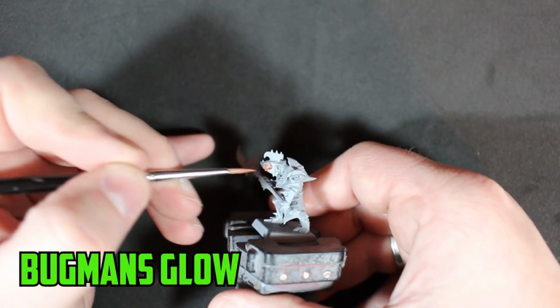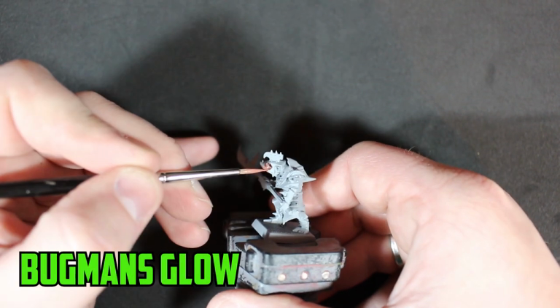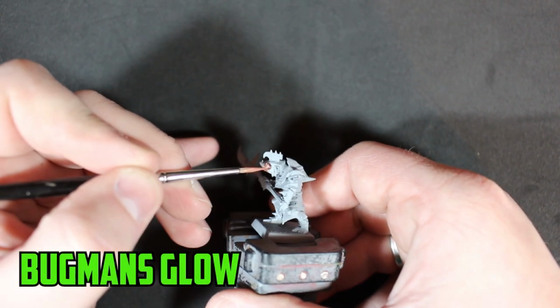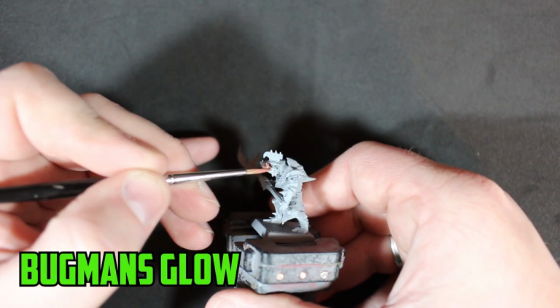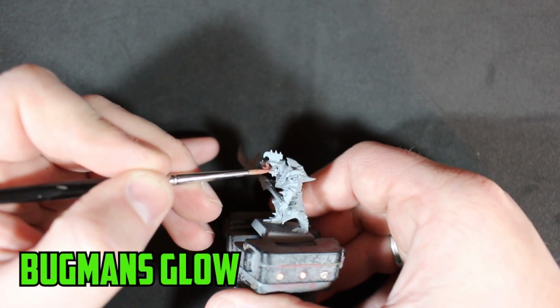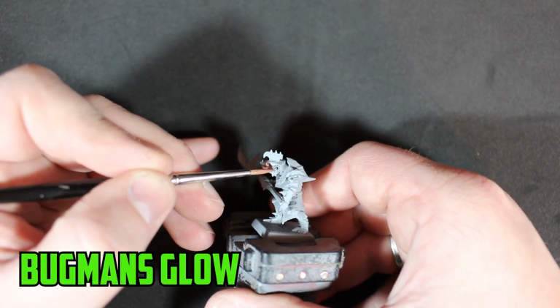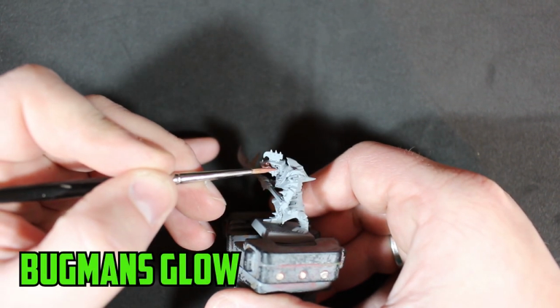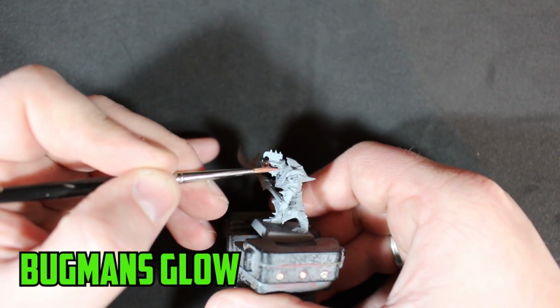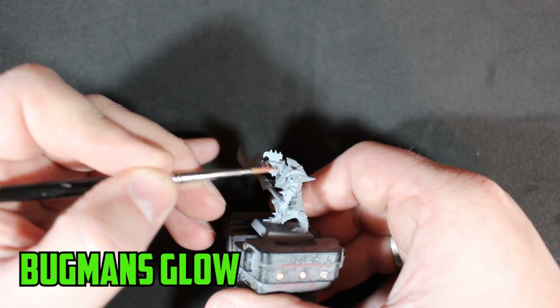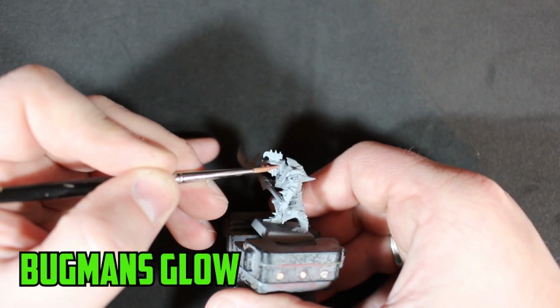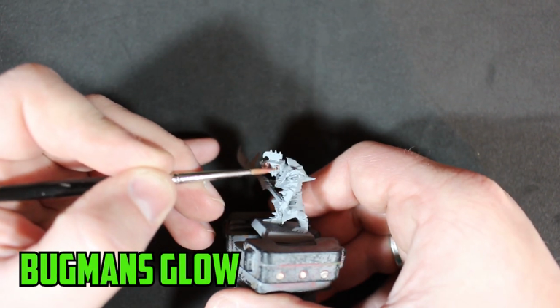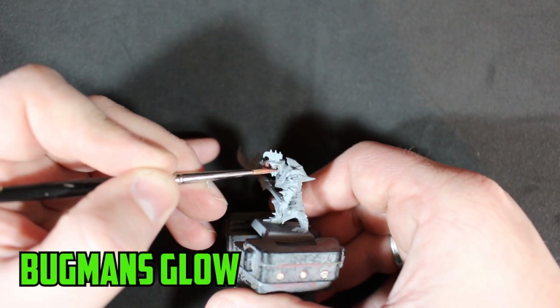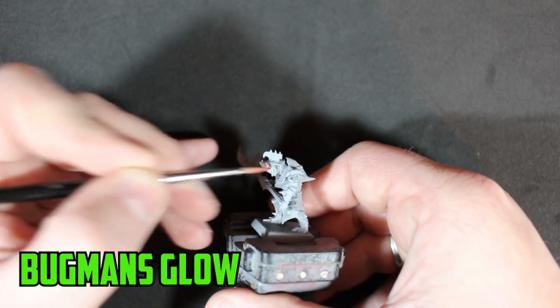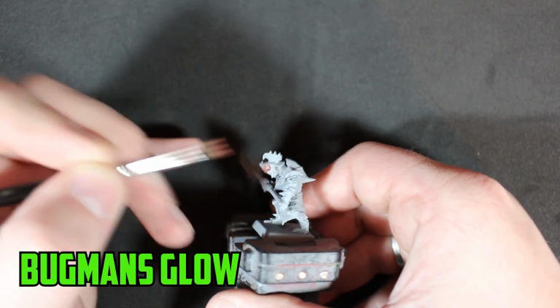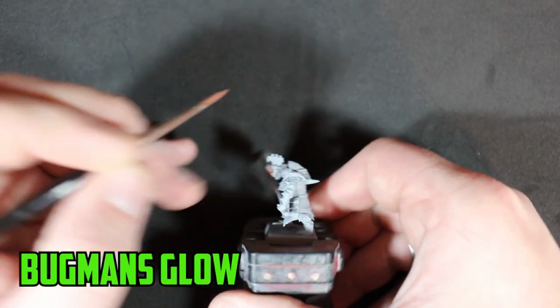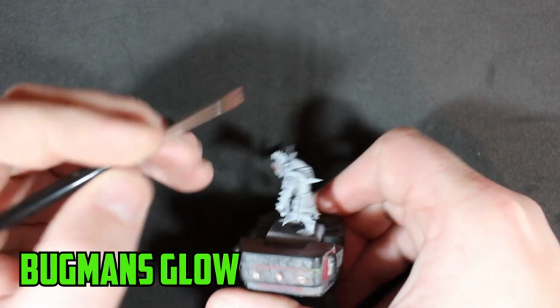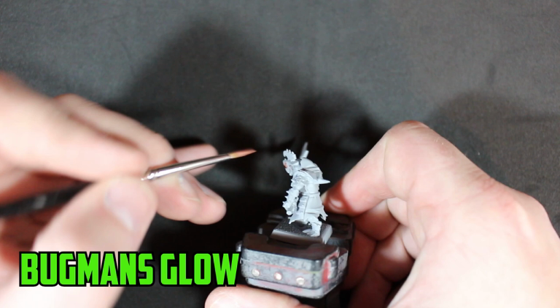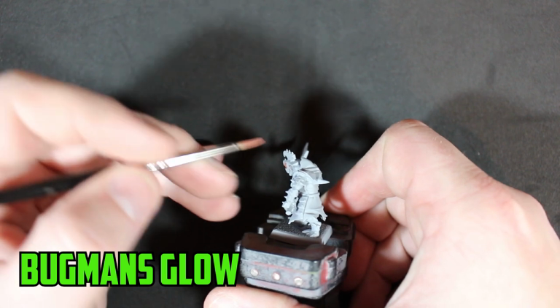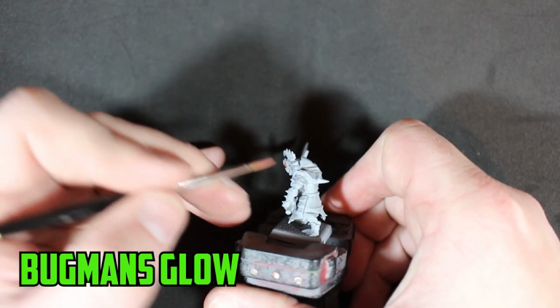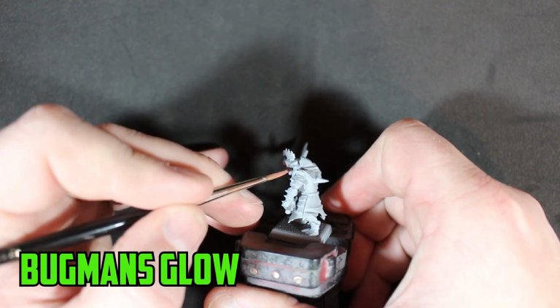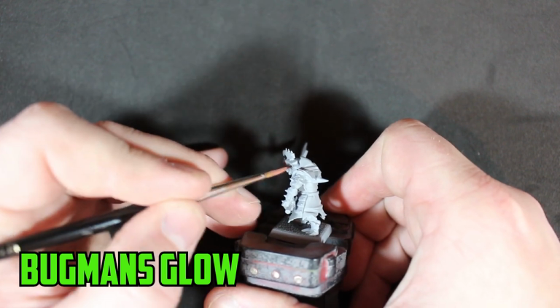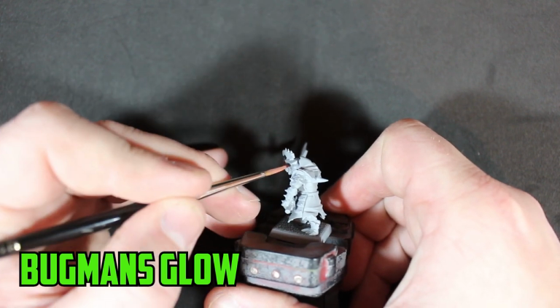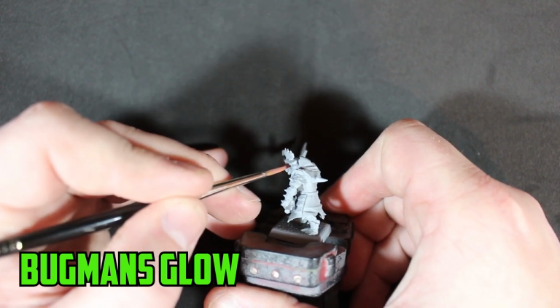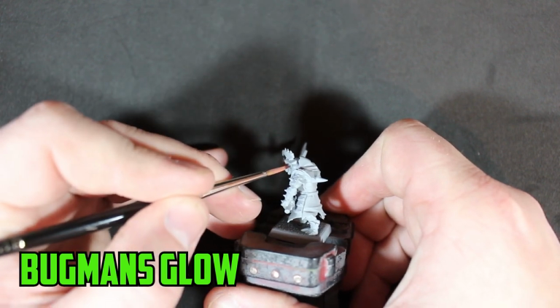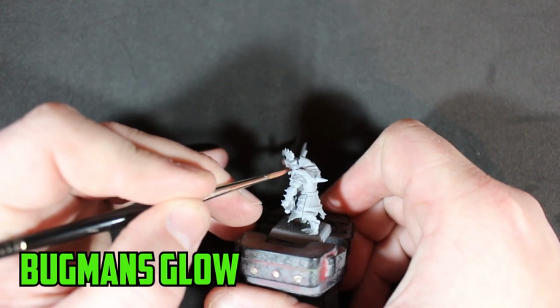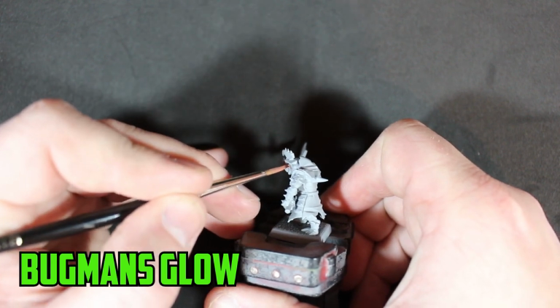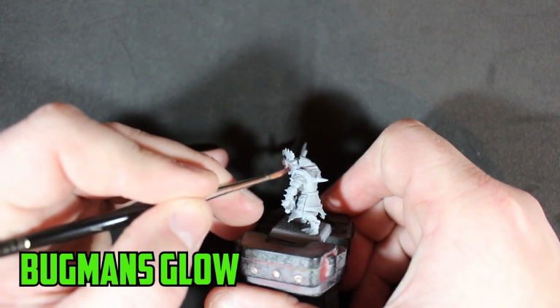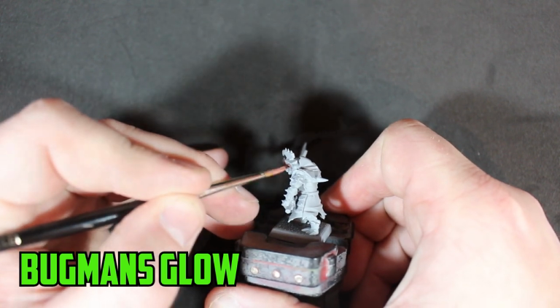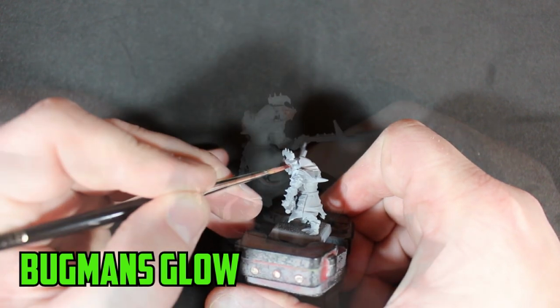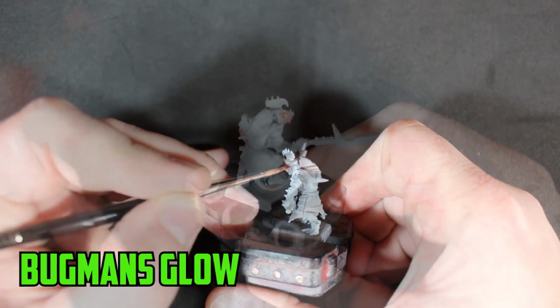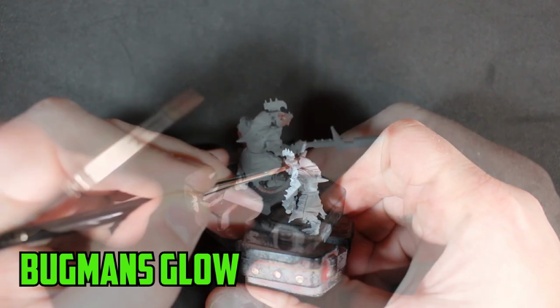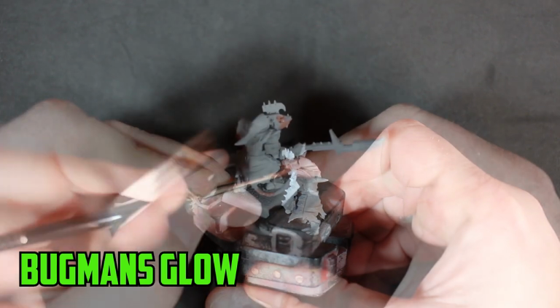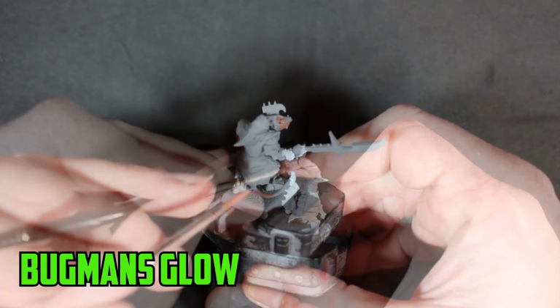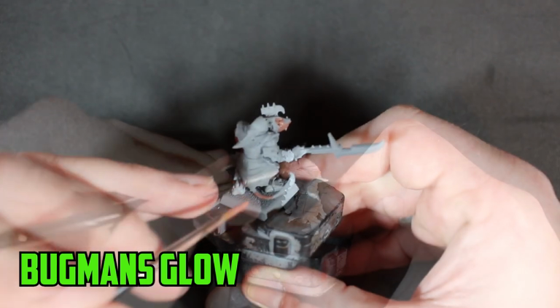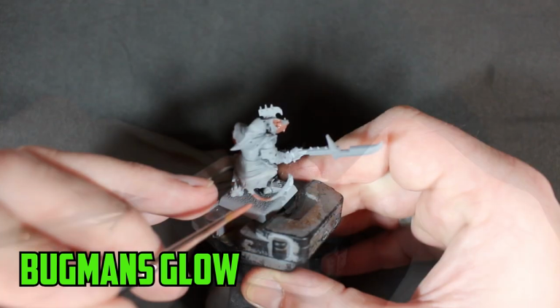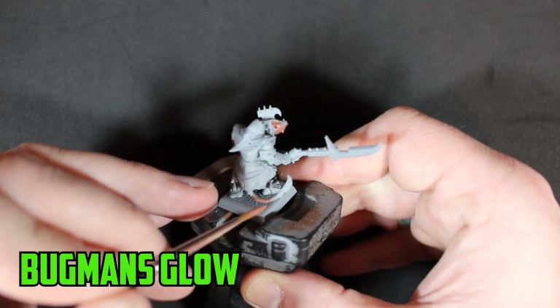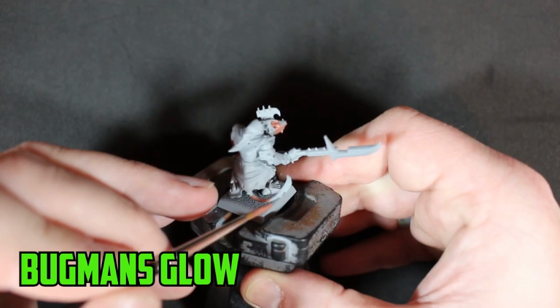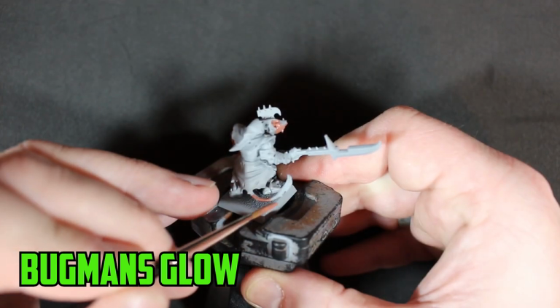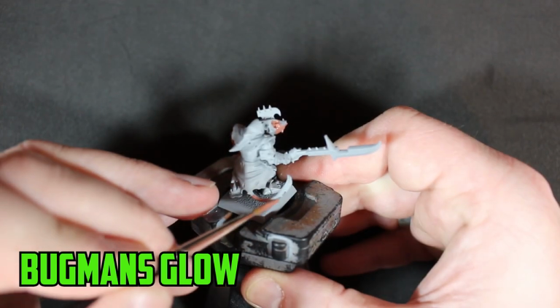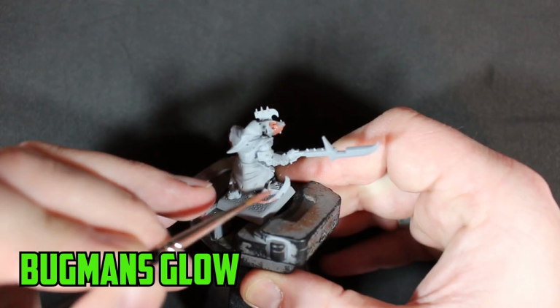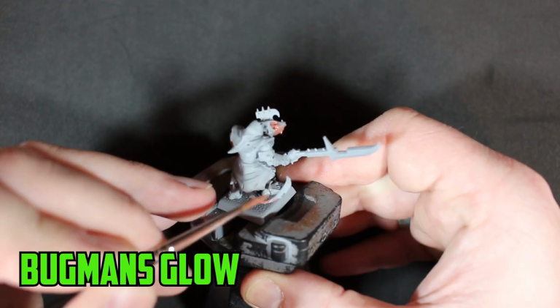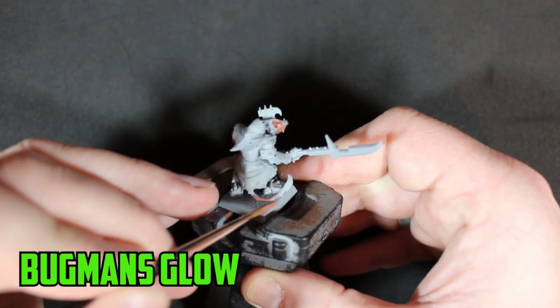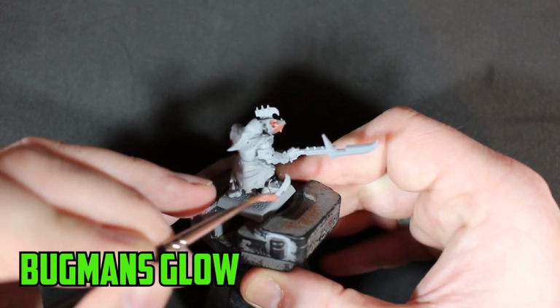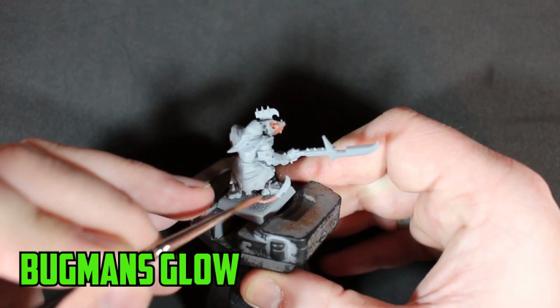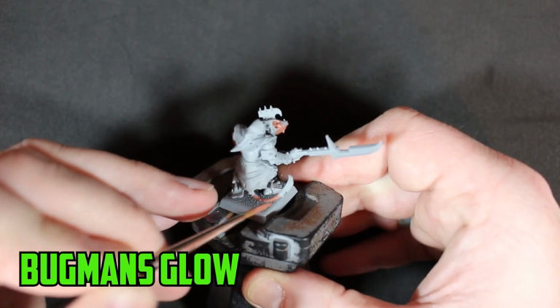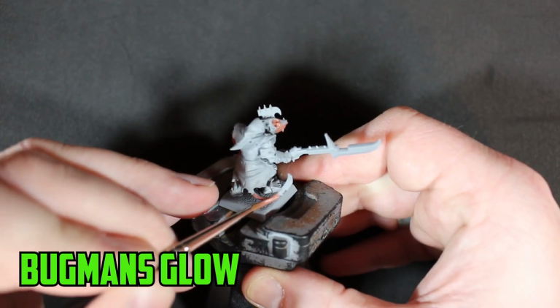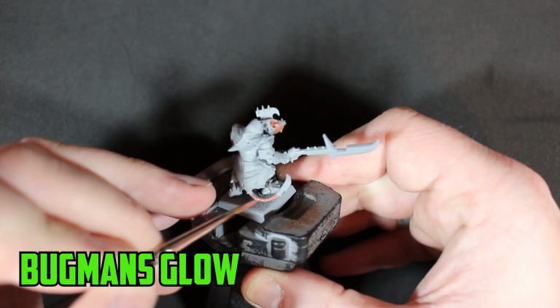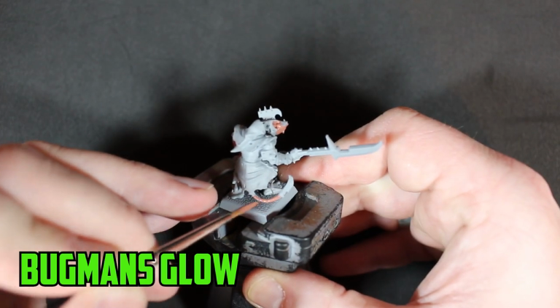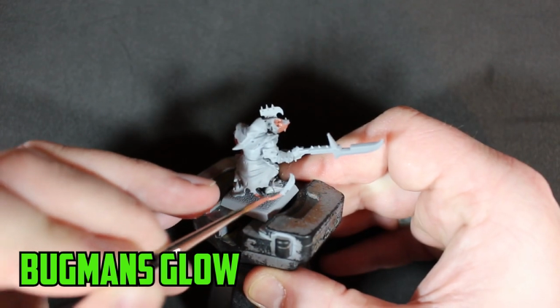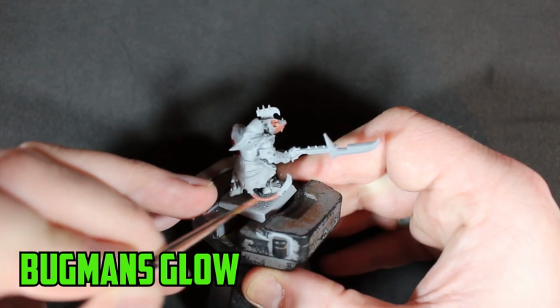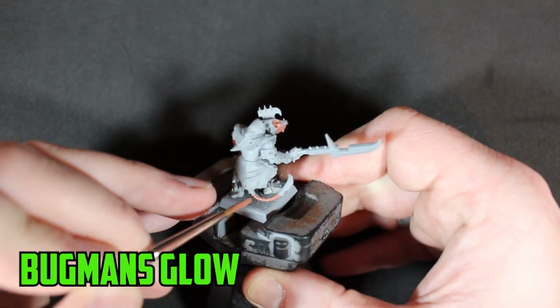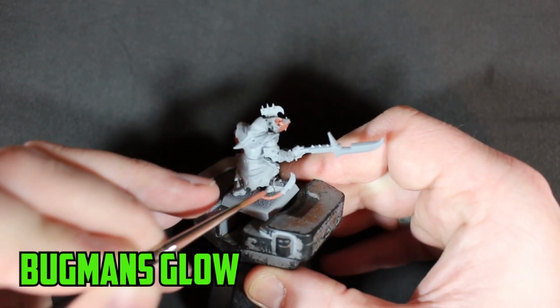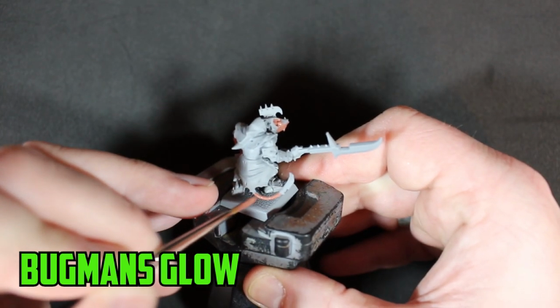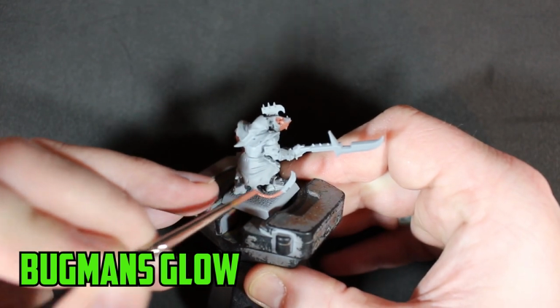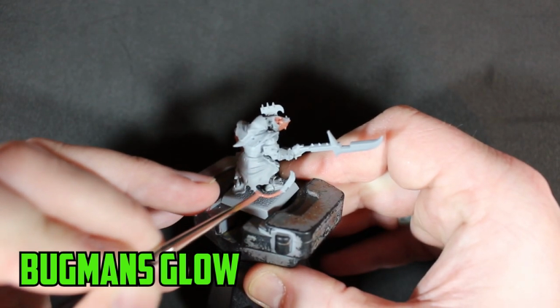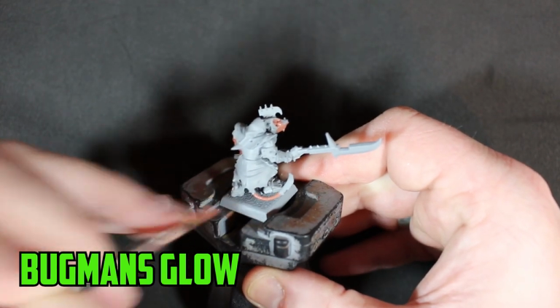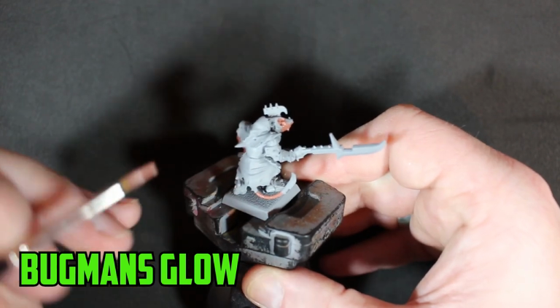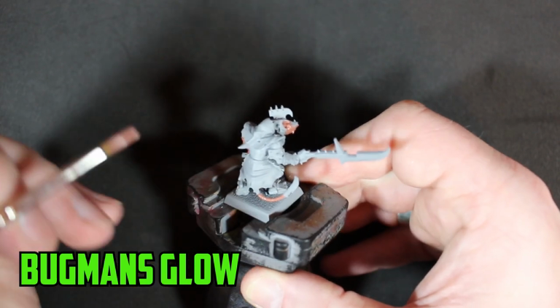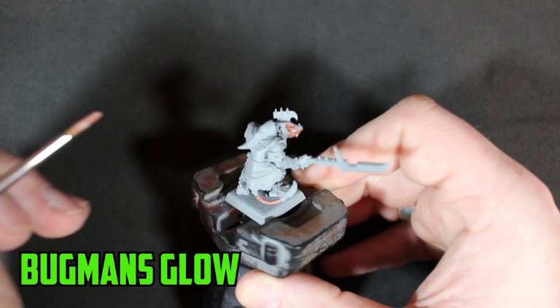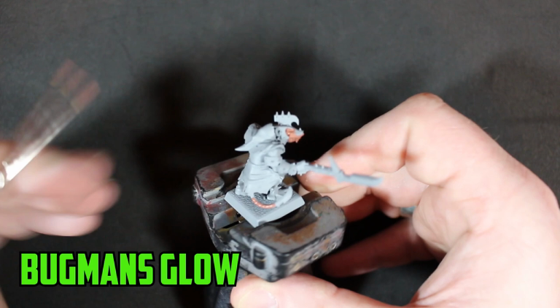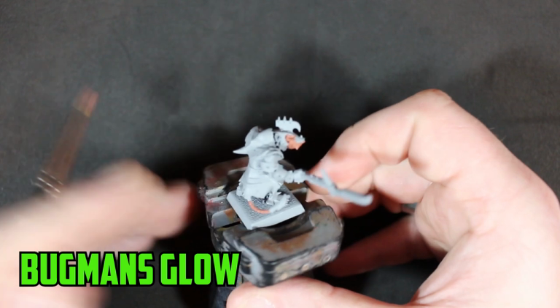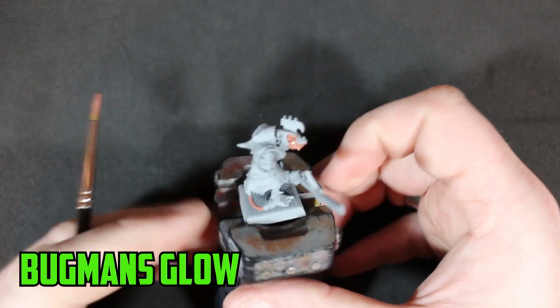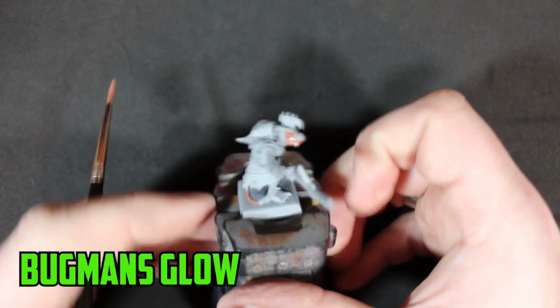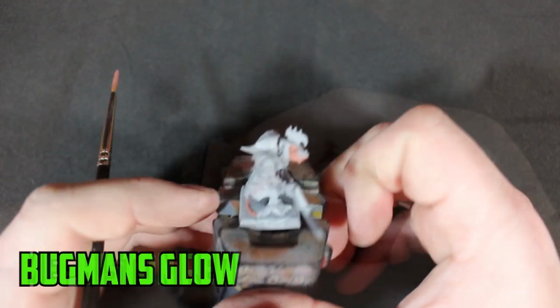The first color I actually applied was Bugman's Glow on the skin. I started with the skin because it's the deepest part of the model — any other part sits on top of that — so it's just easier to get this done first and out of the way.